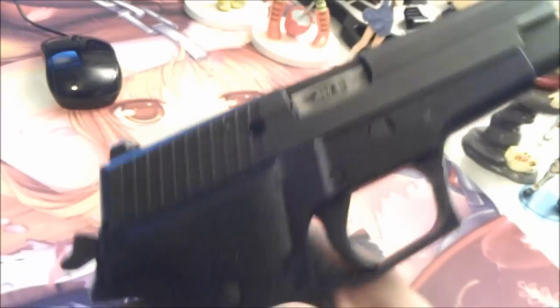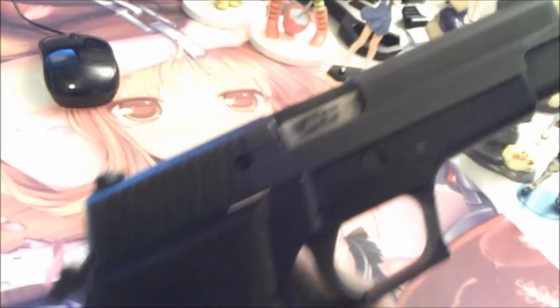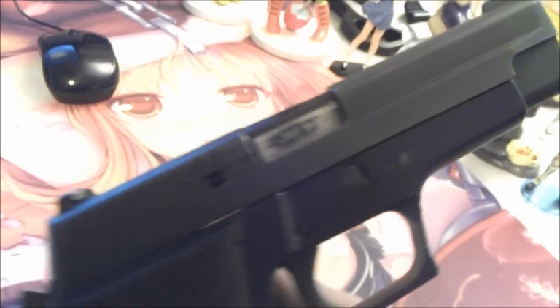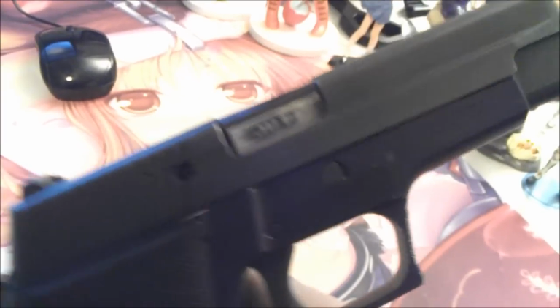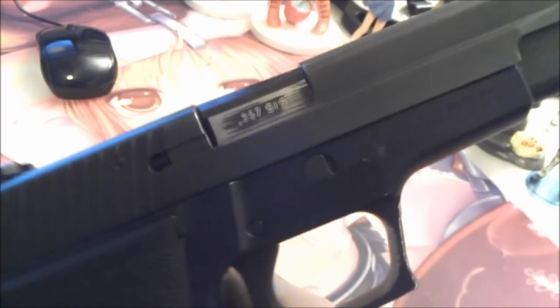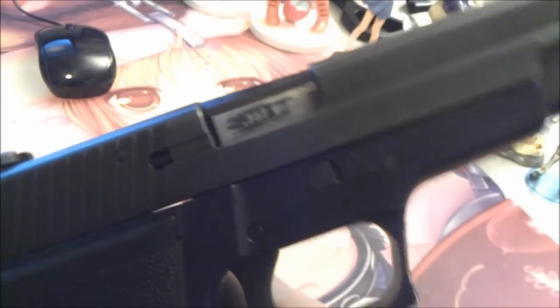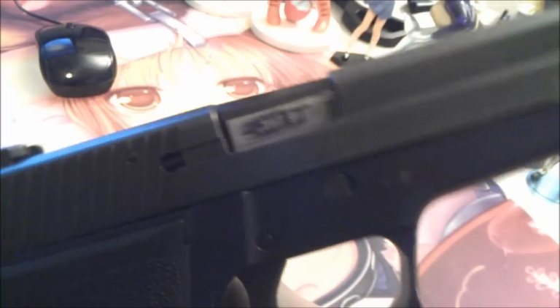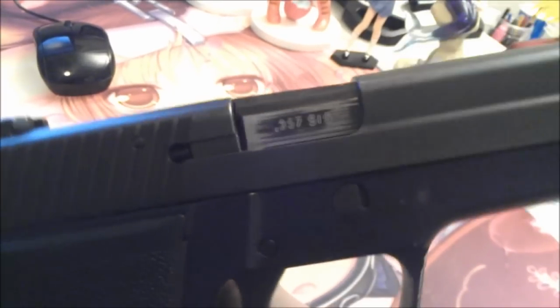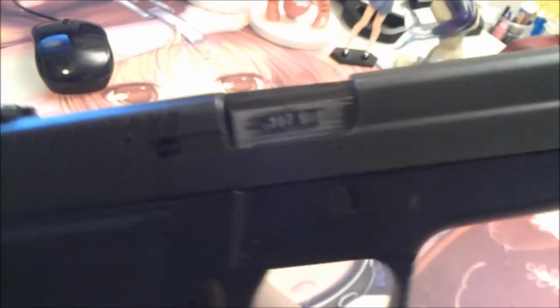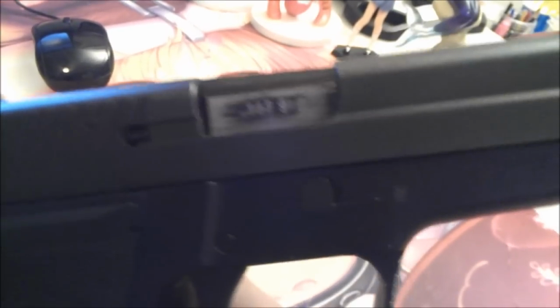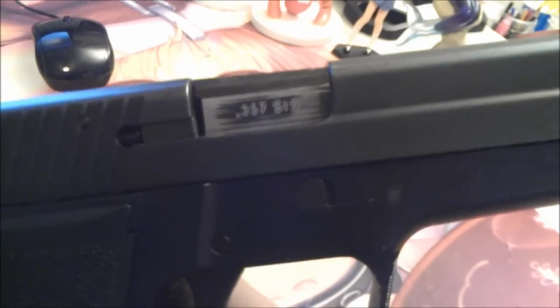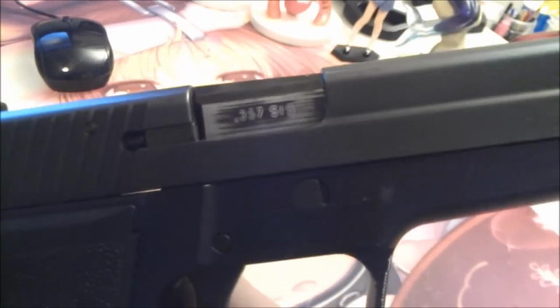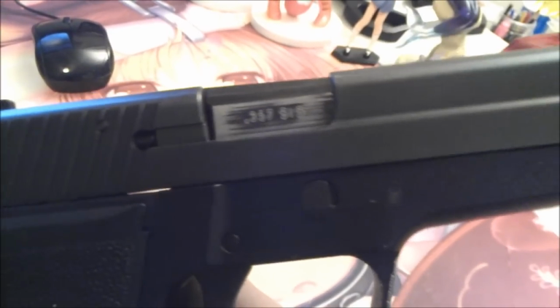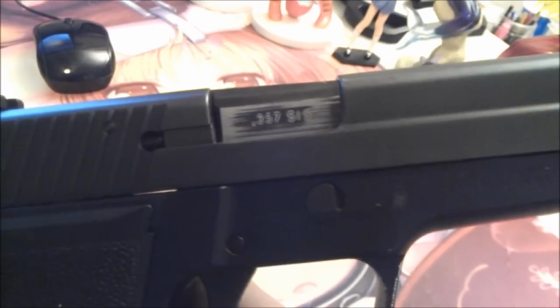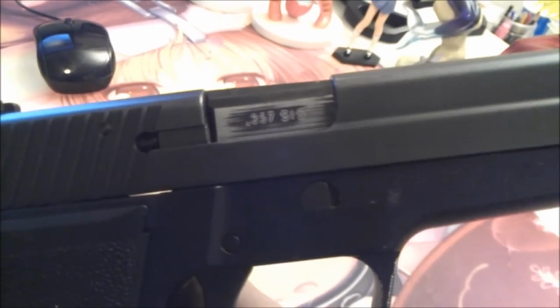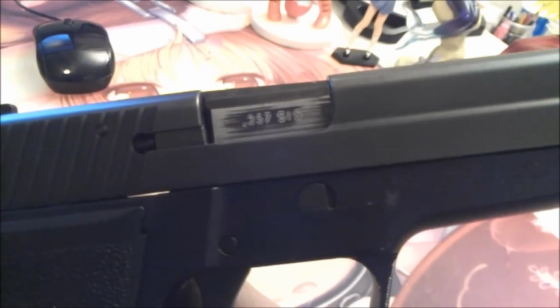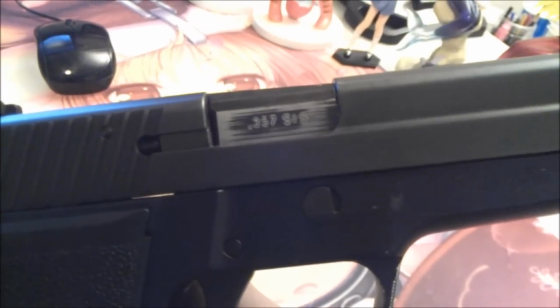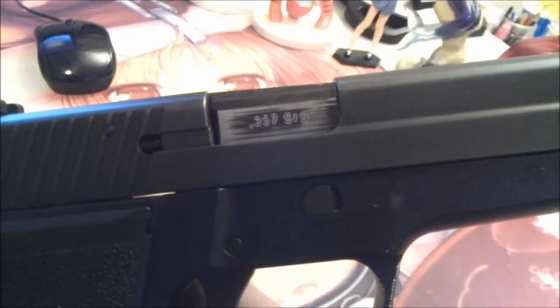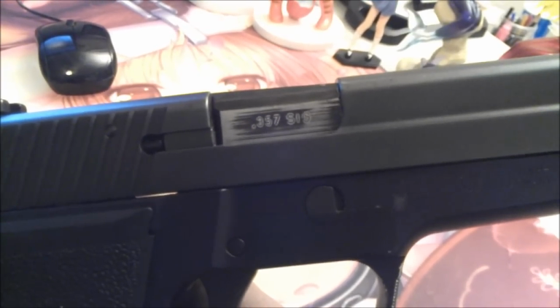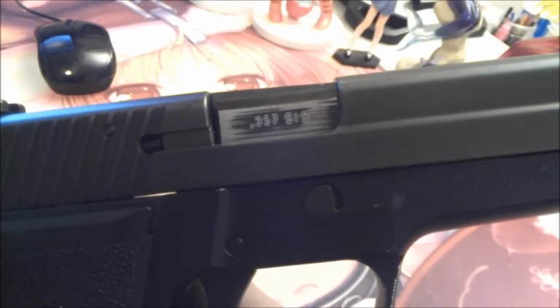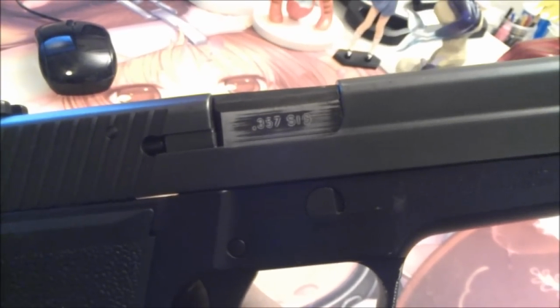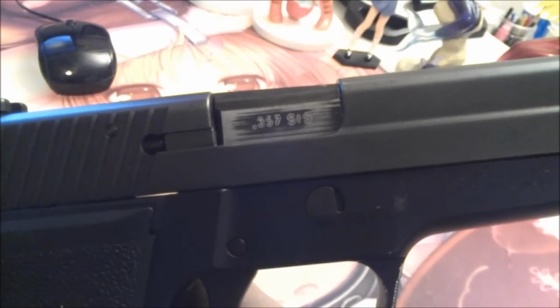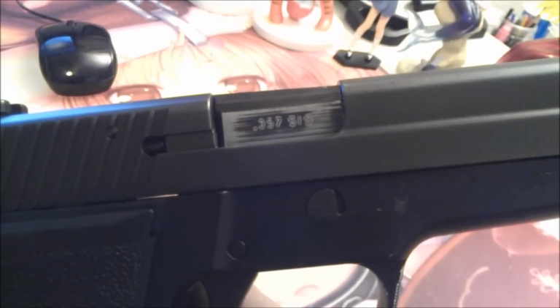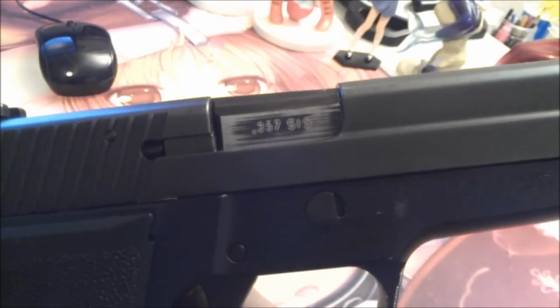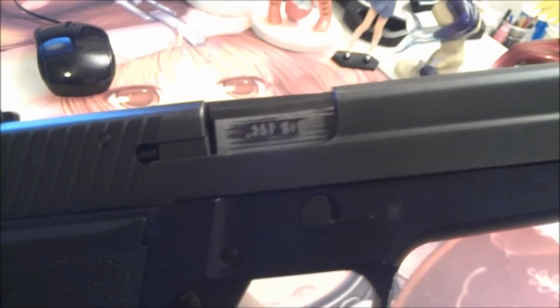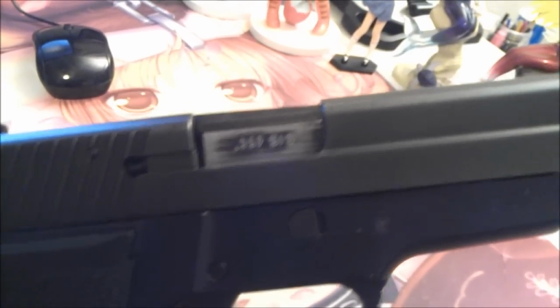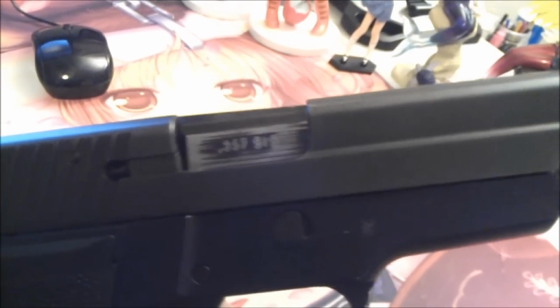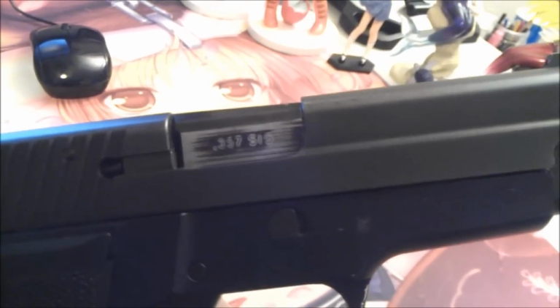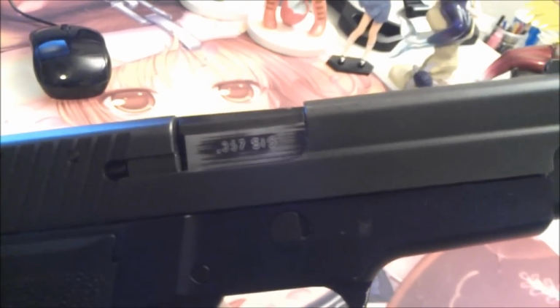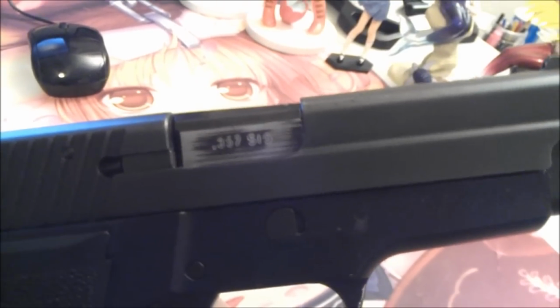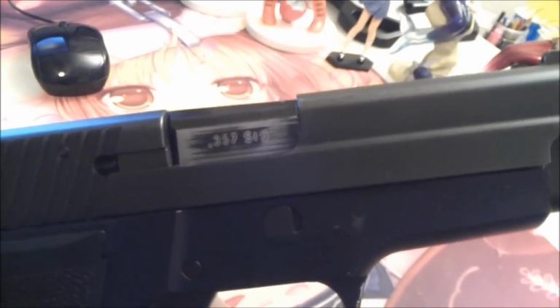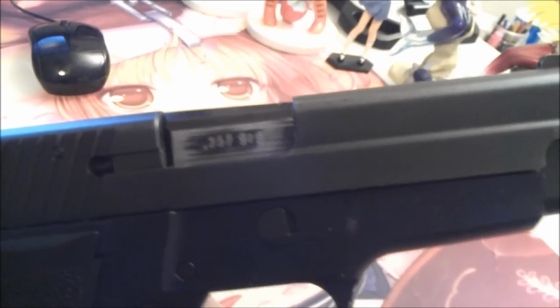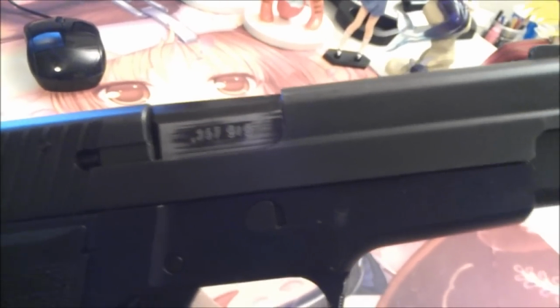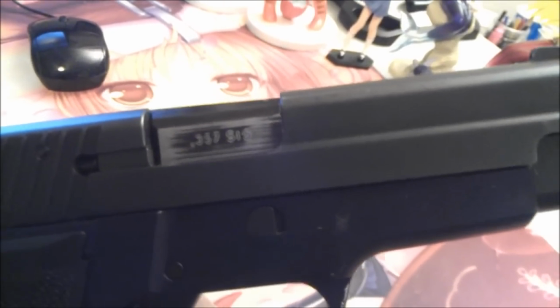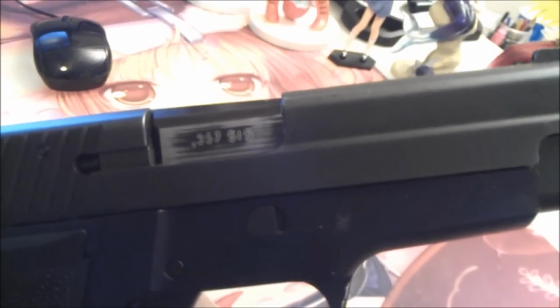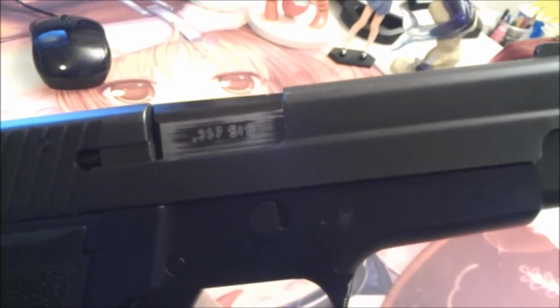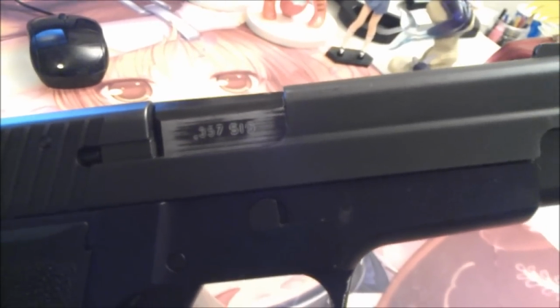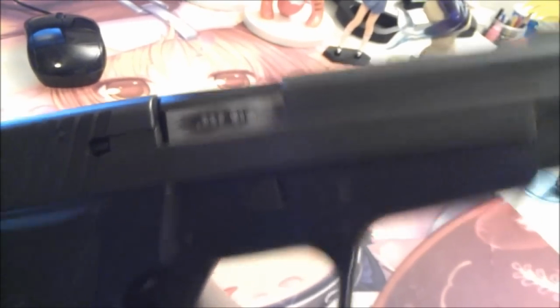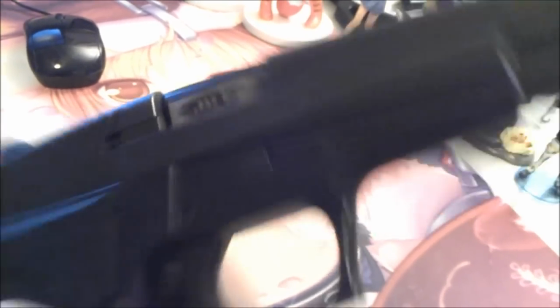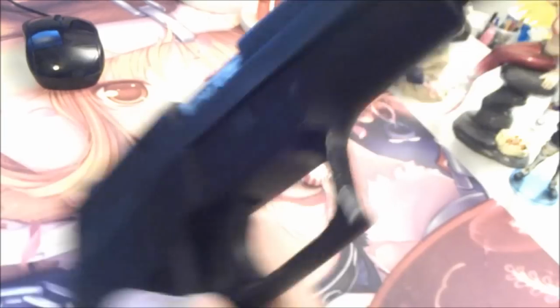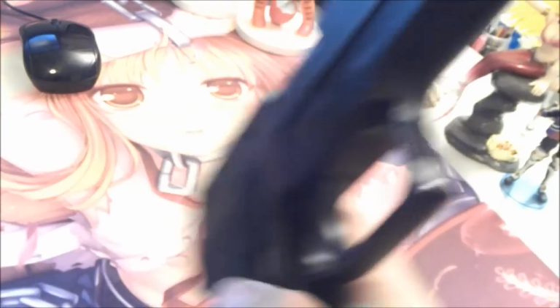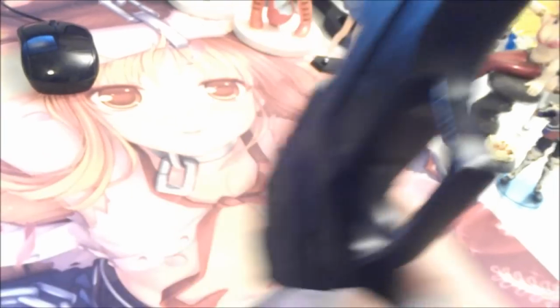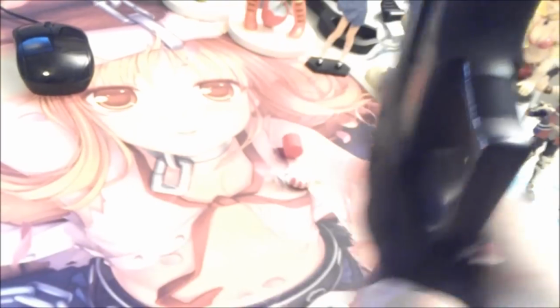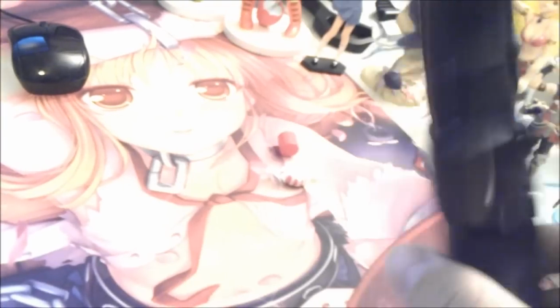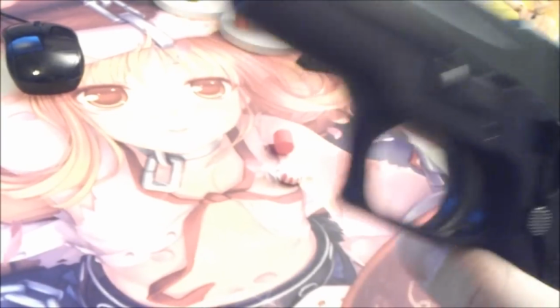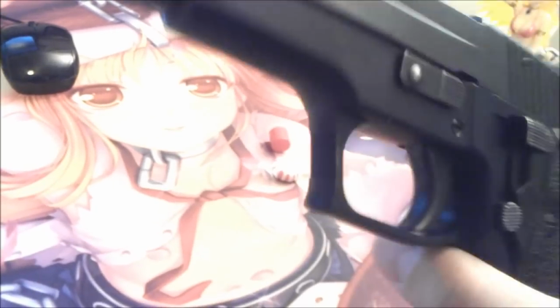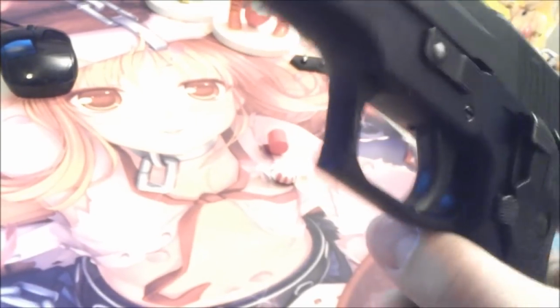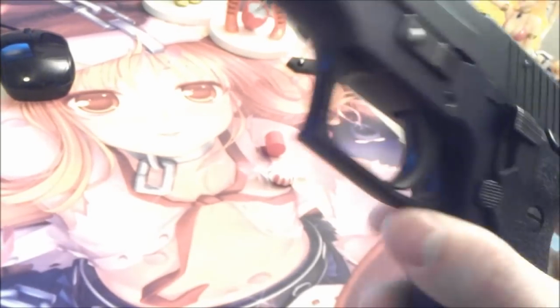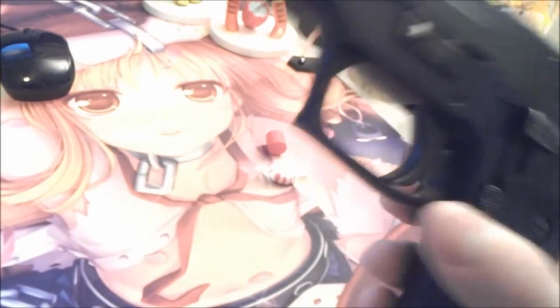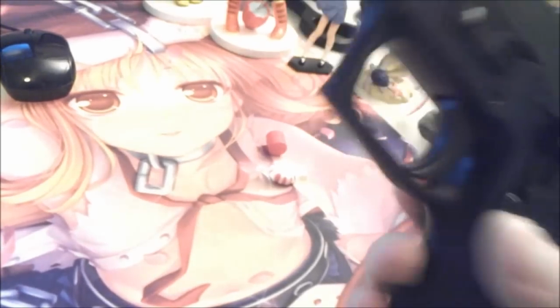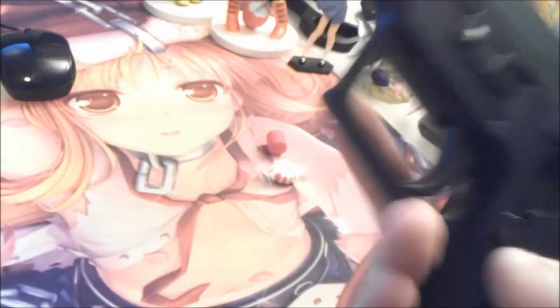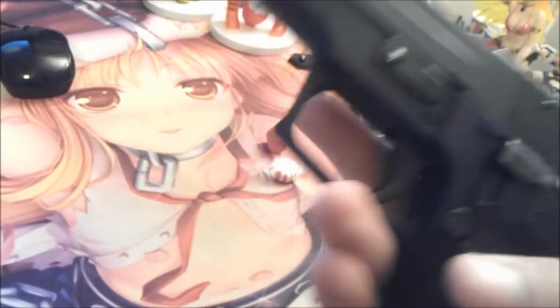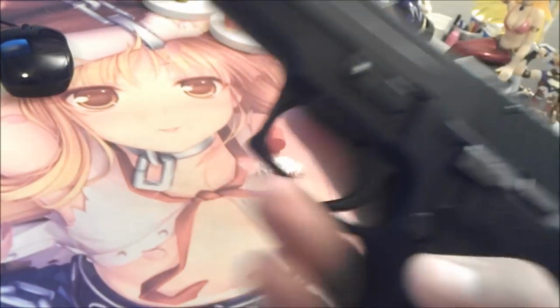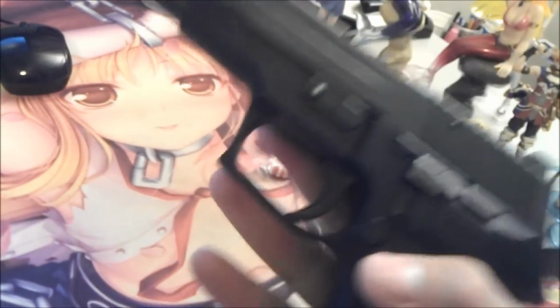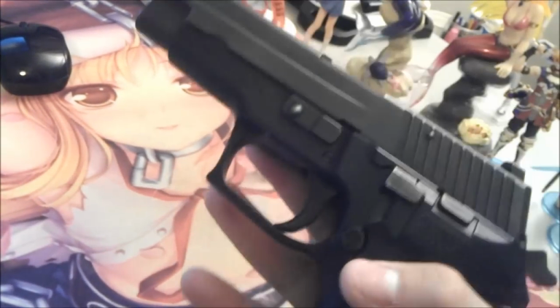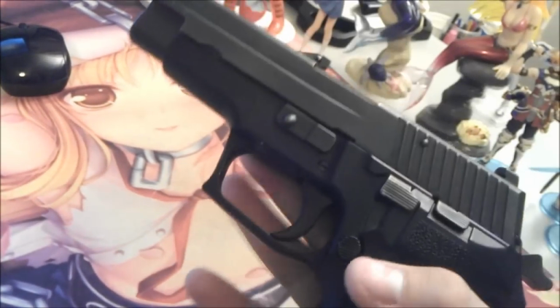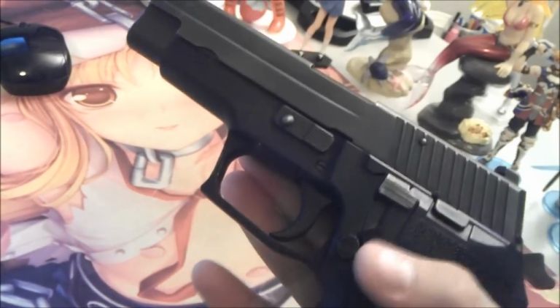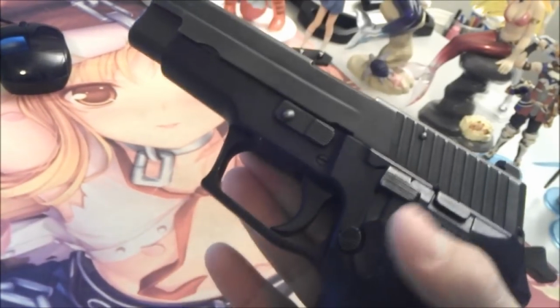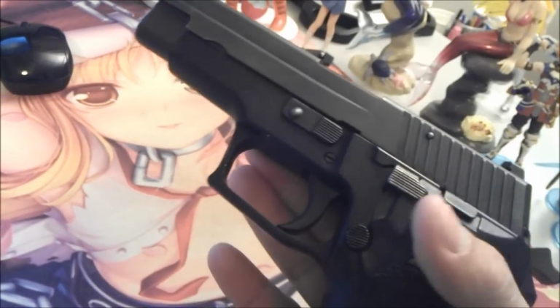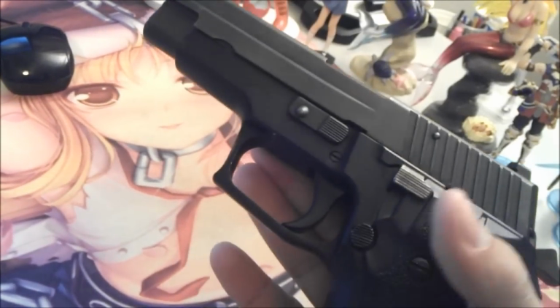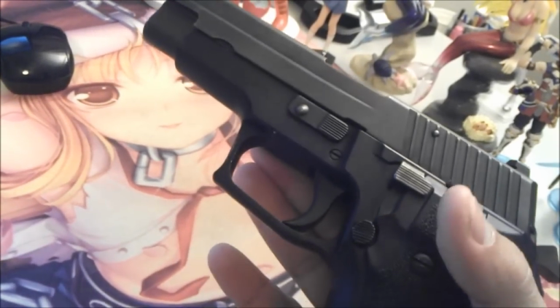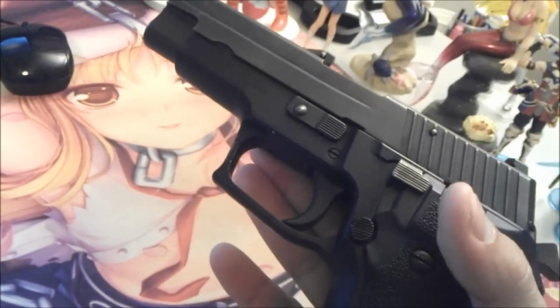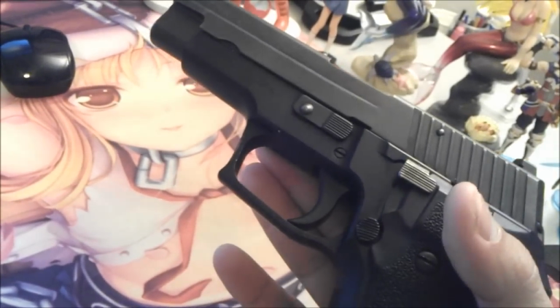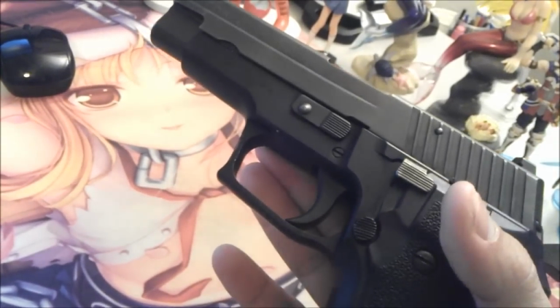And back here it says .357 Sig. I need to go into explanation about that.